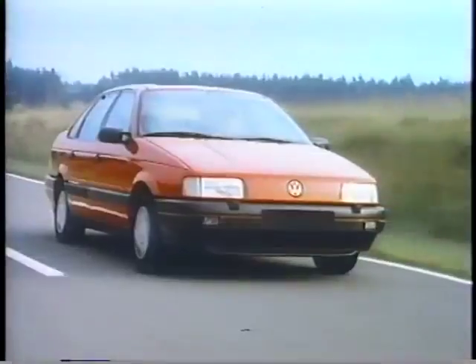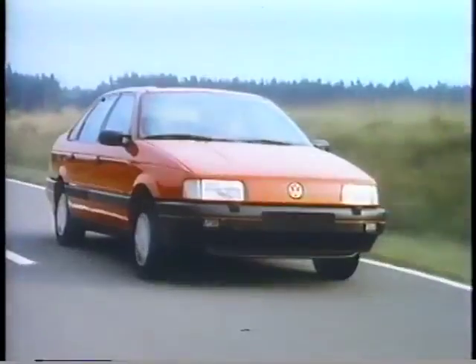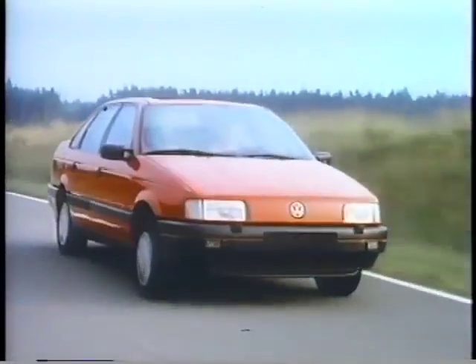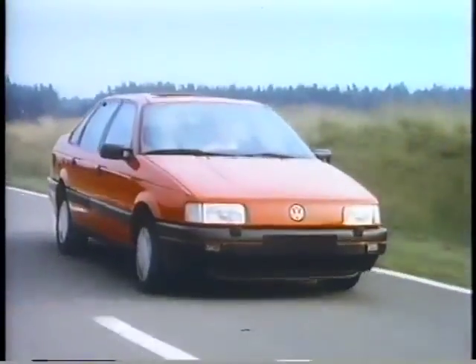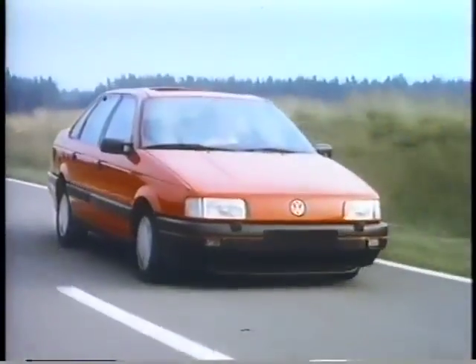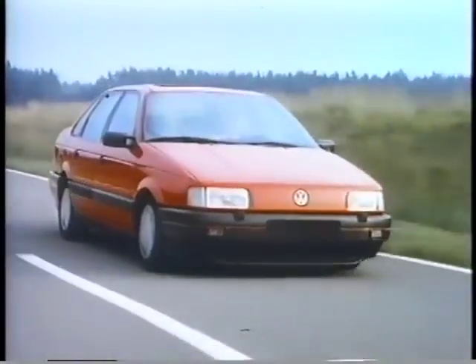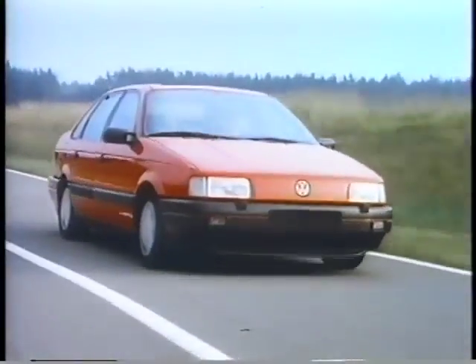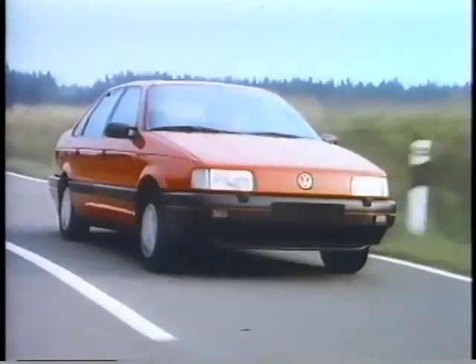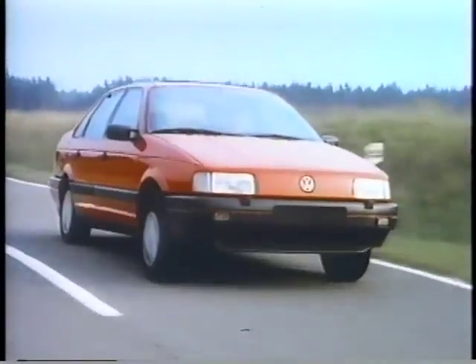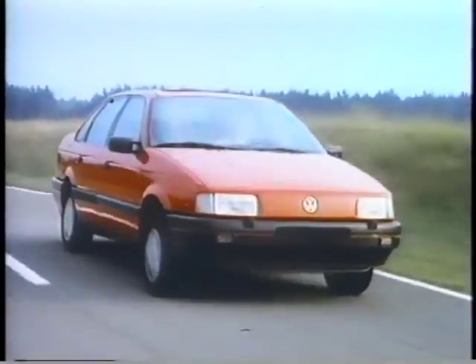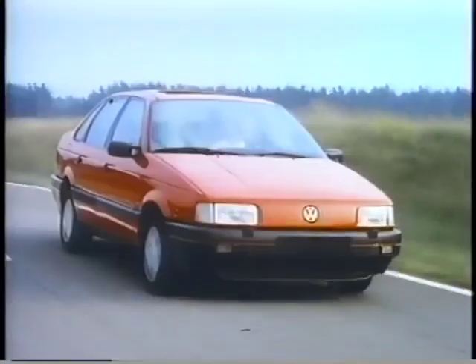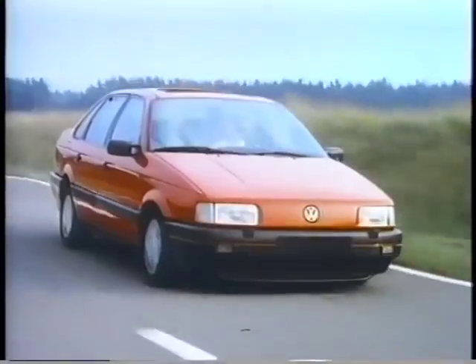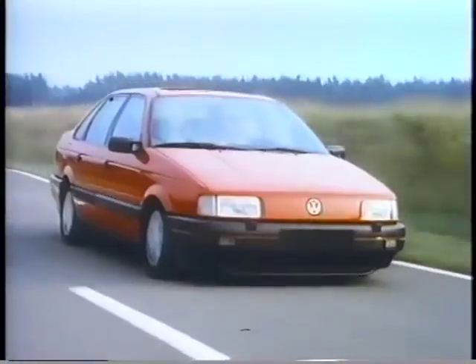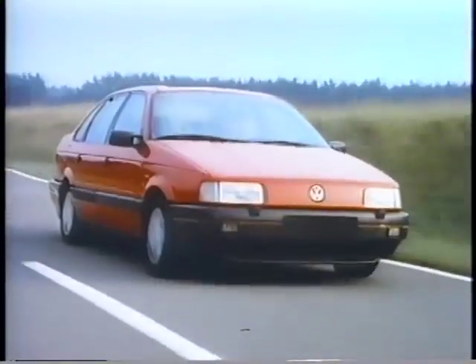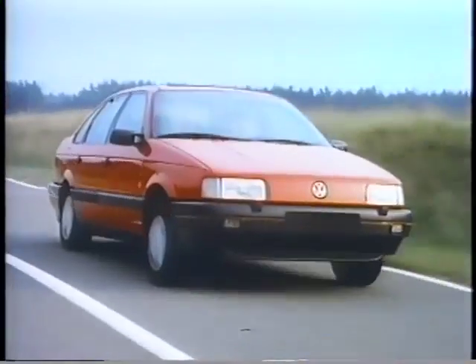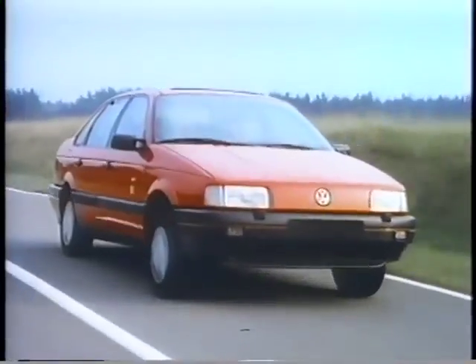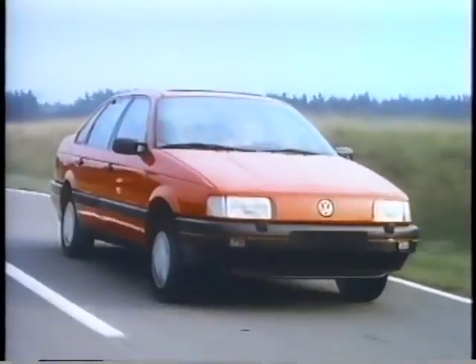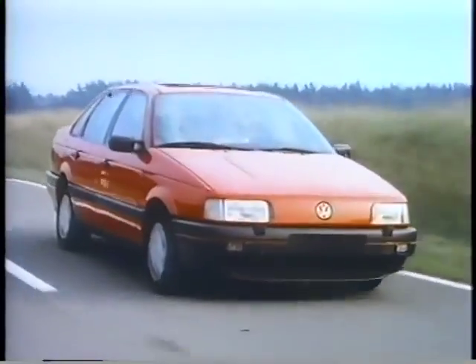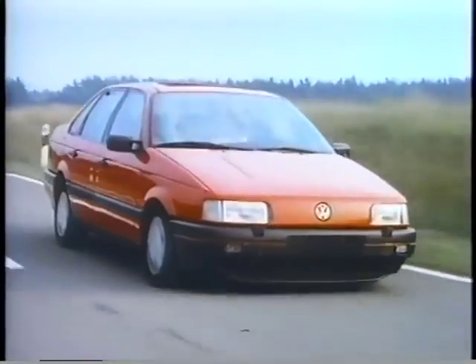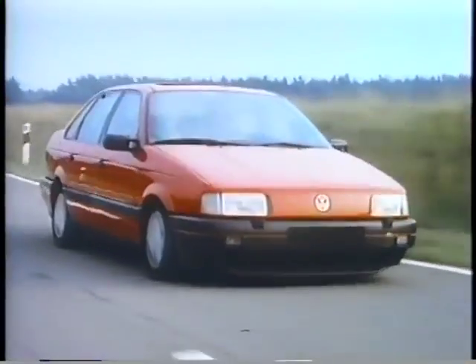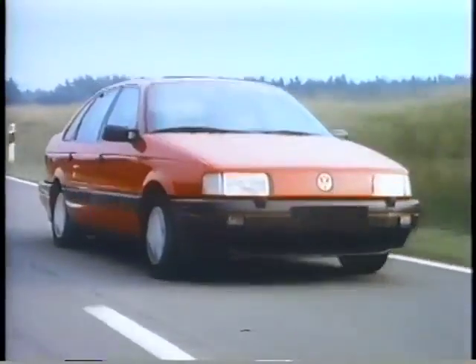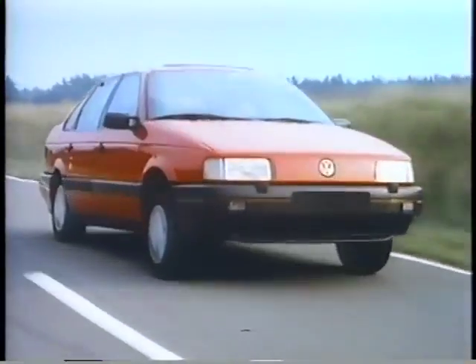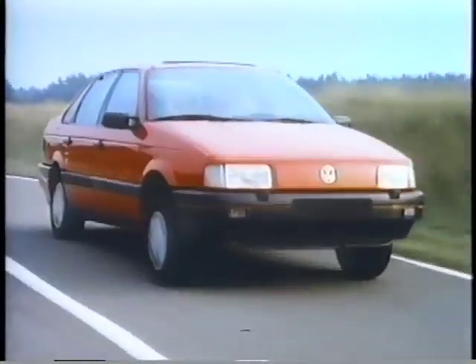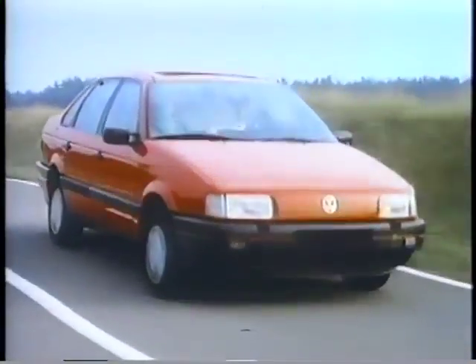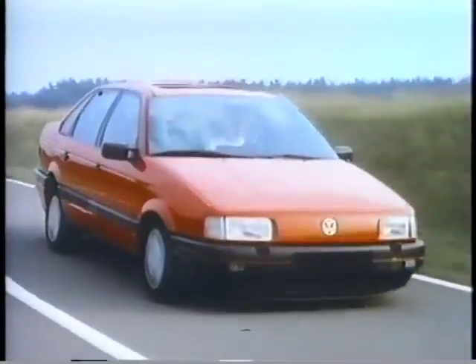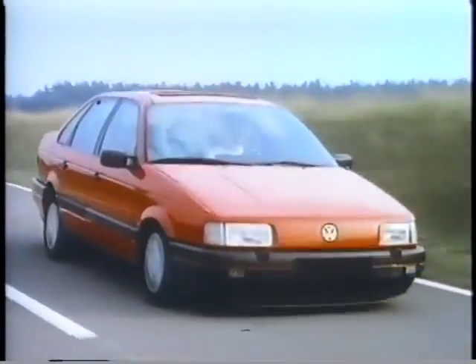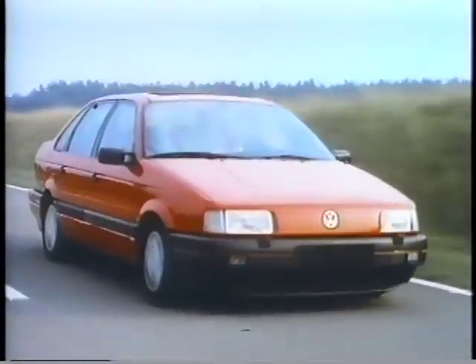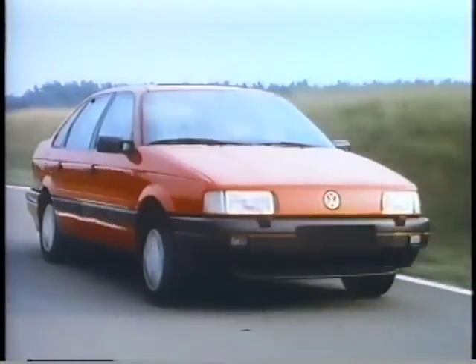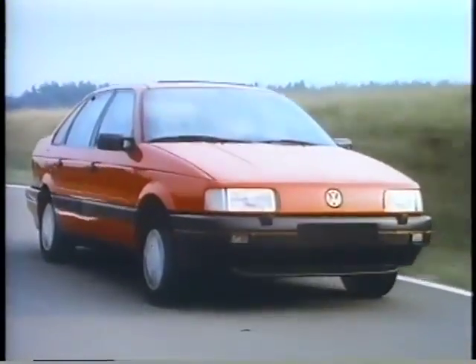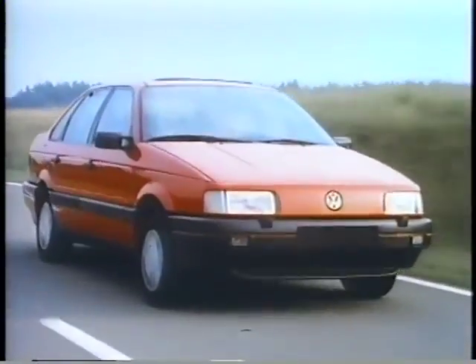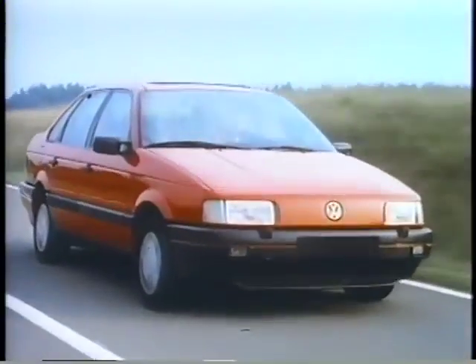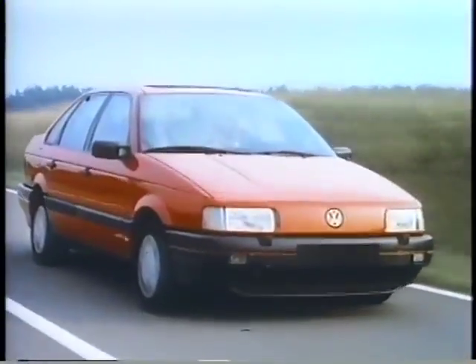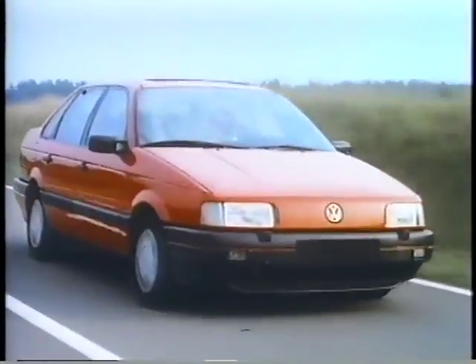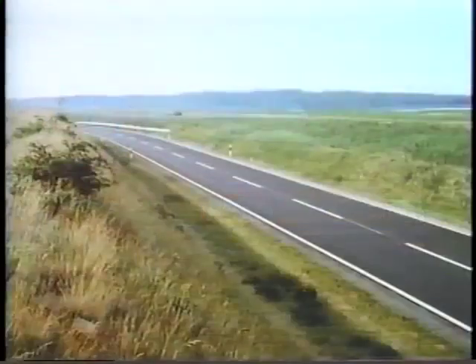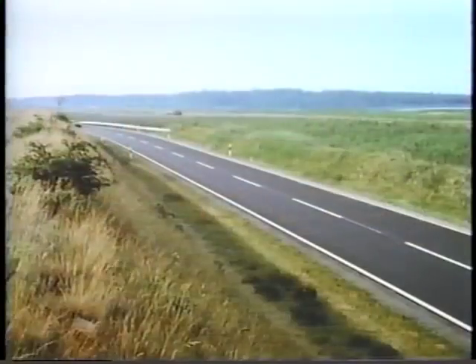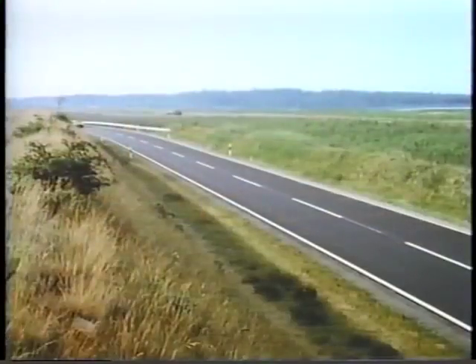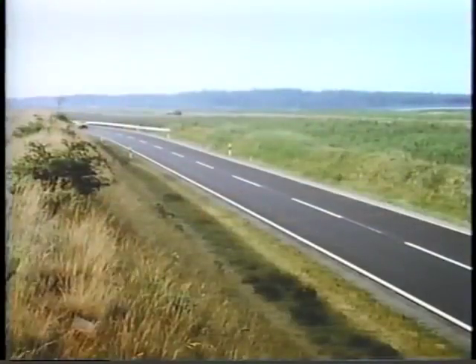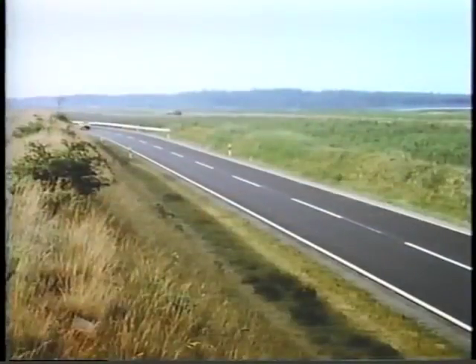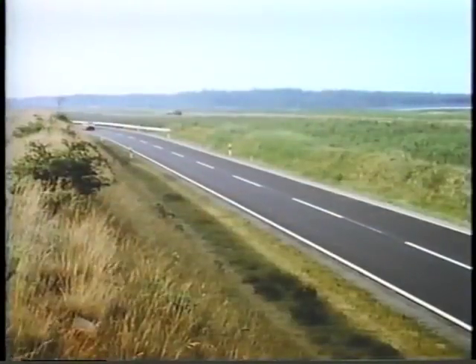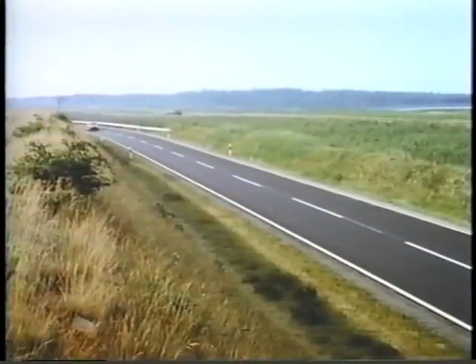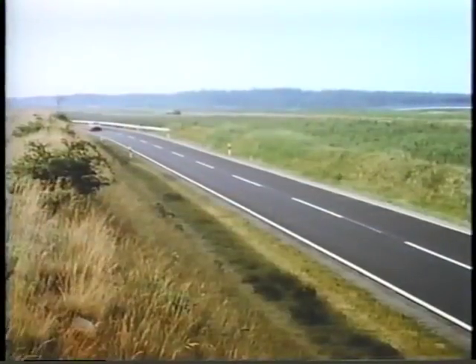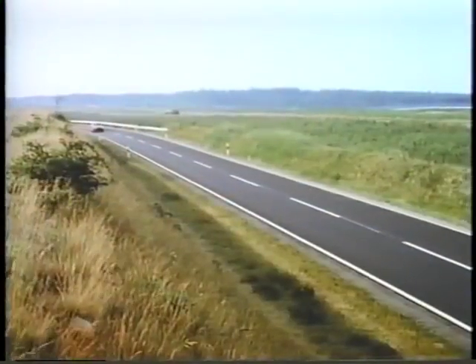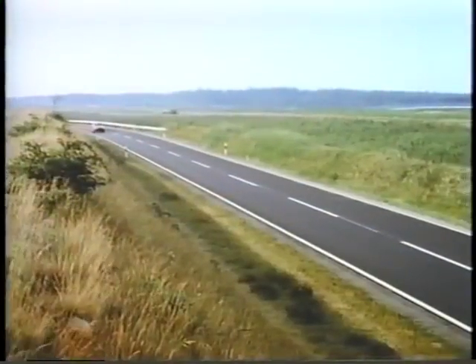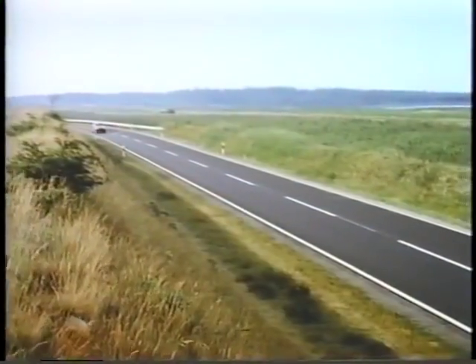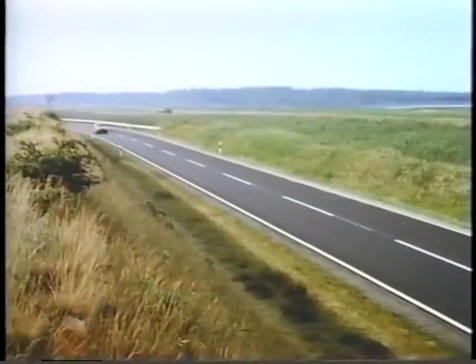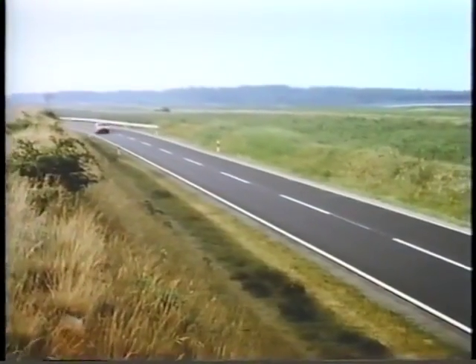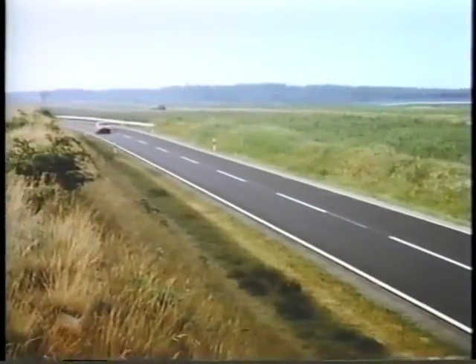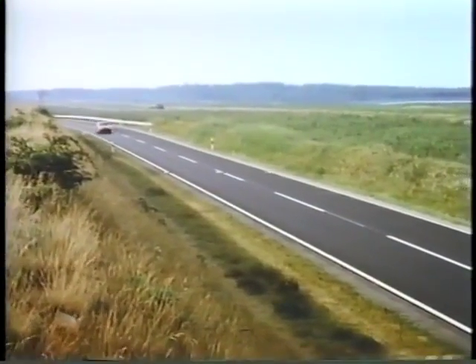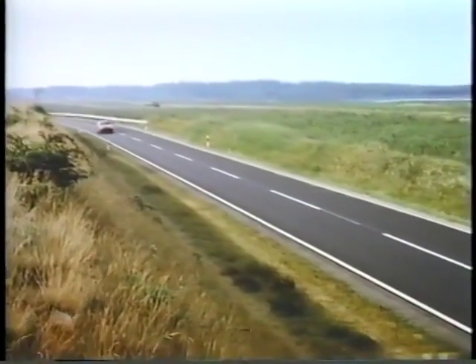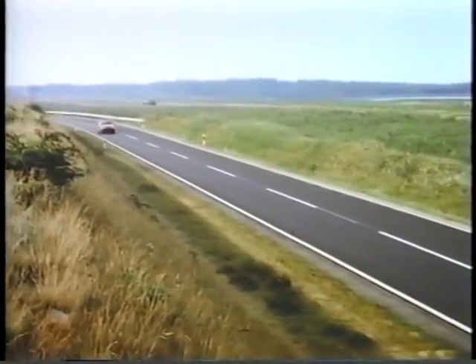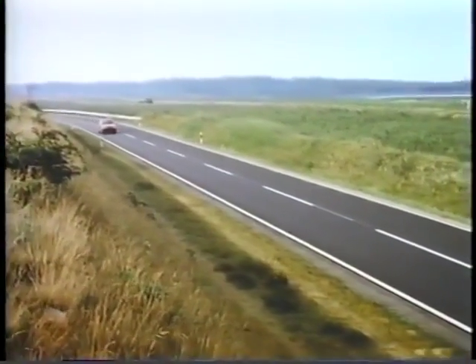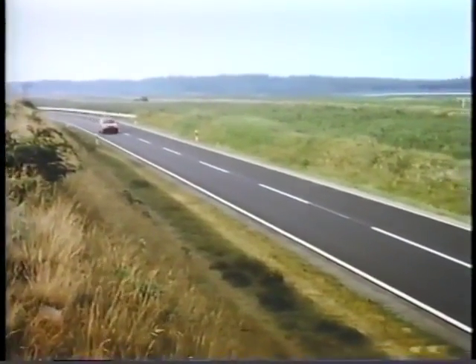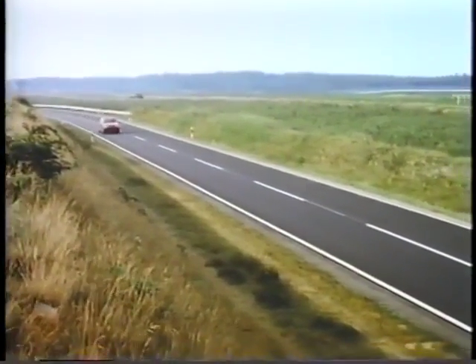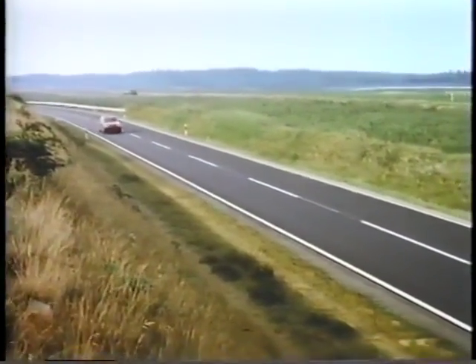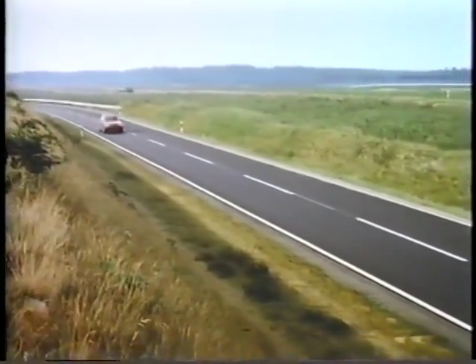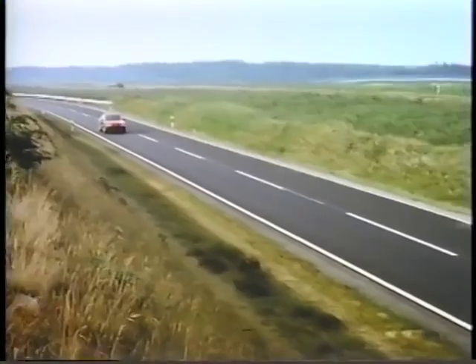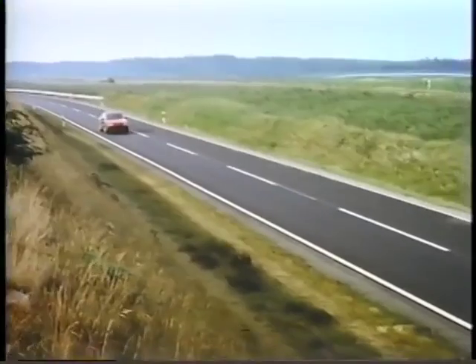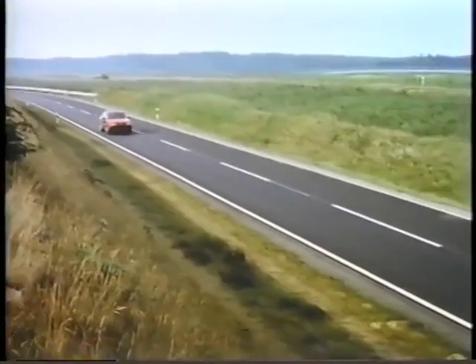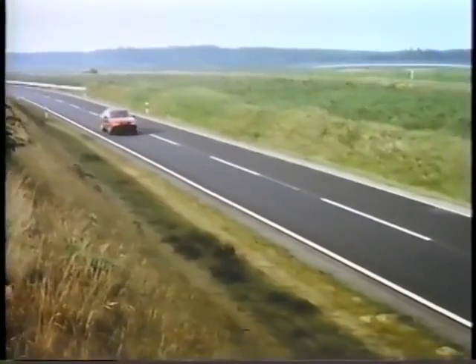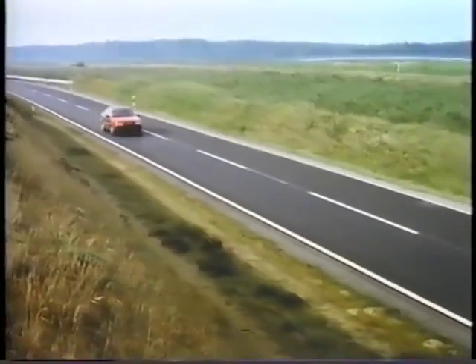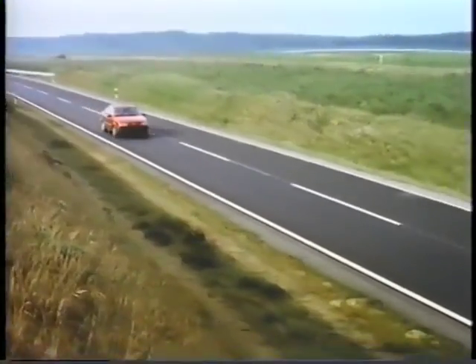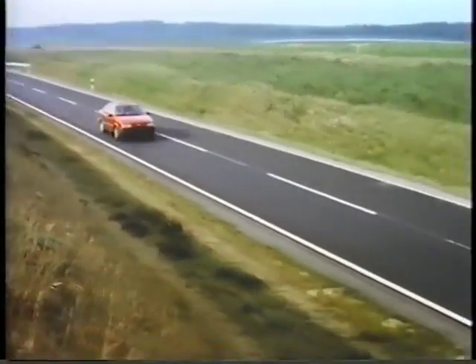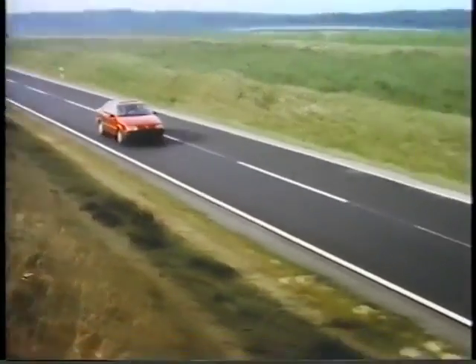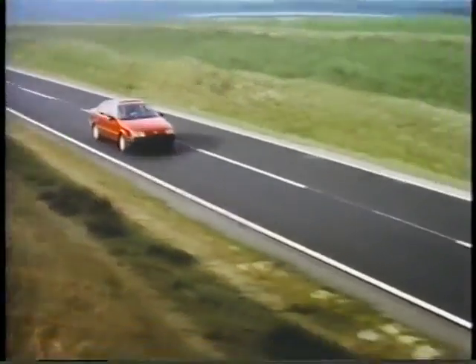The test driver negotiates the inner circuit for the fifth time today. By the end of his shift, he'll have driven 460 miles.